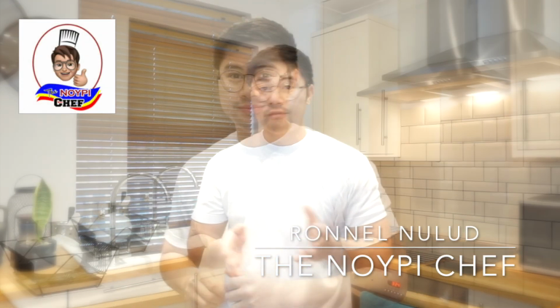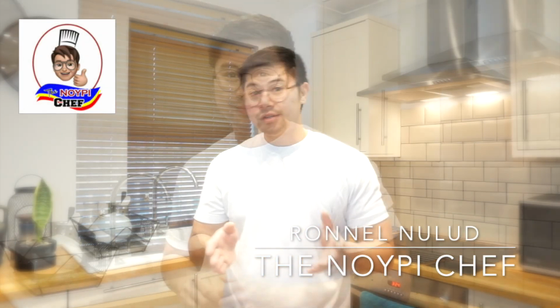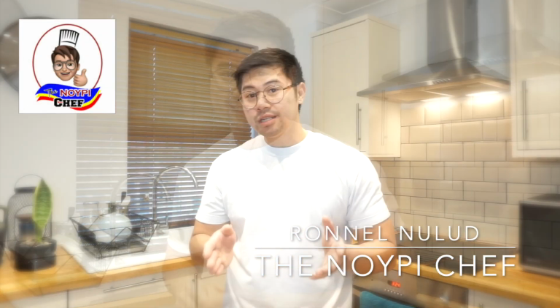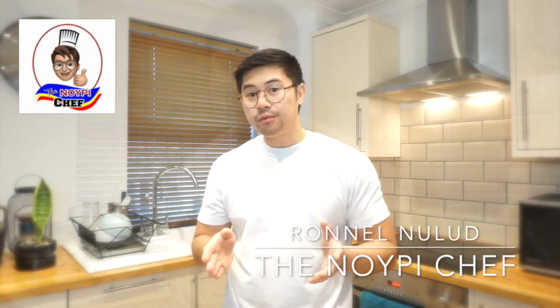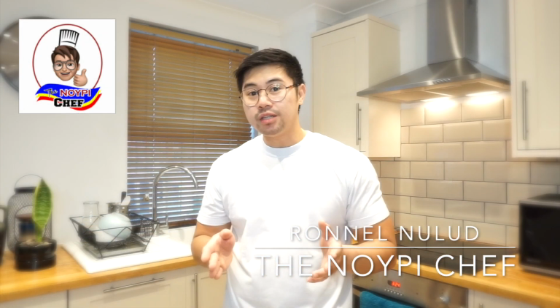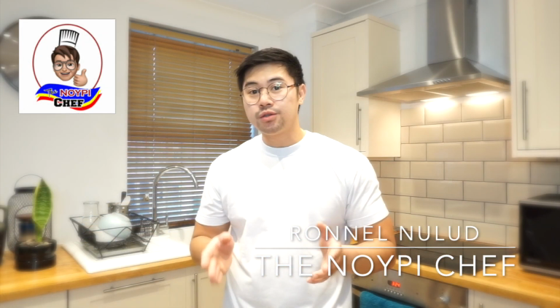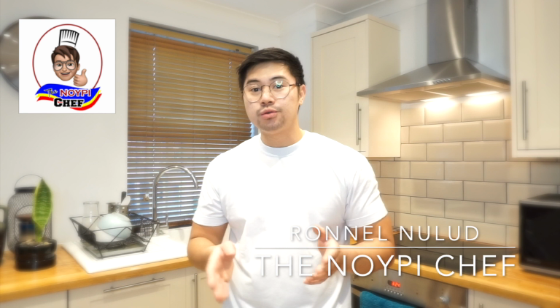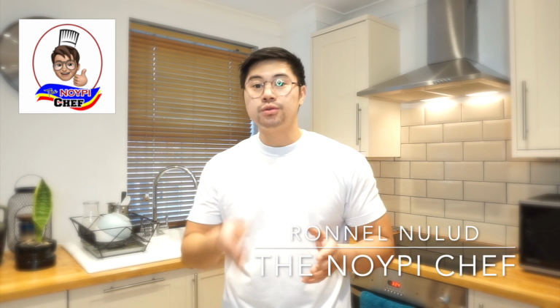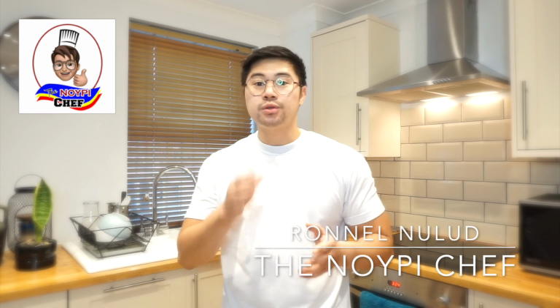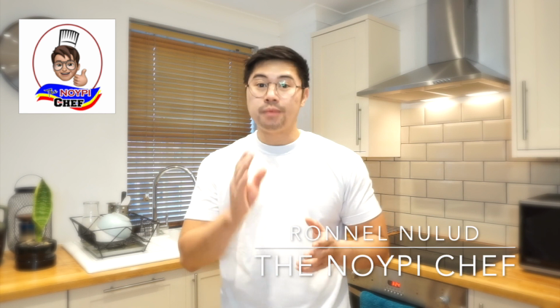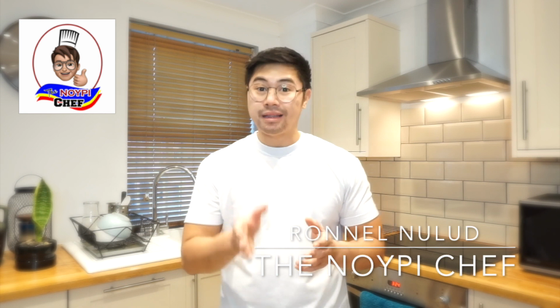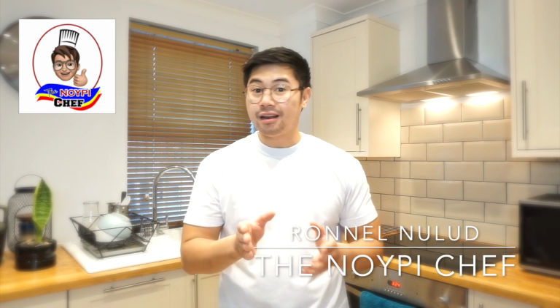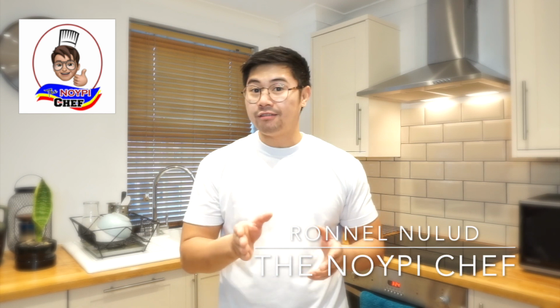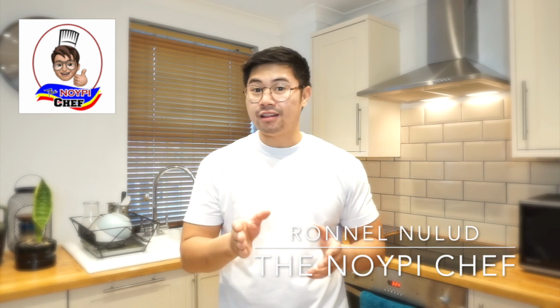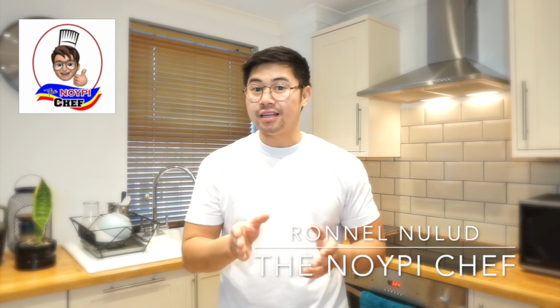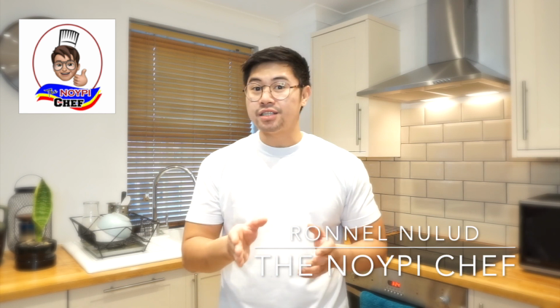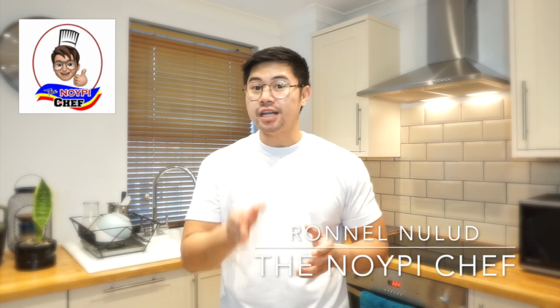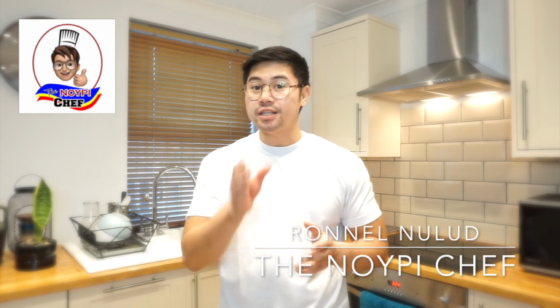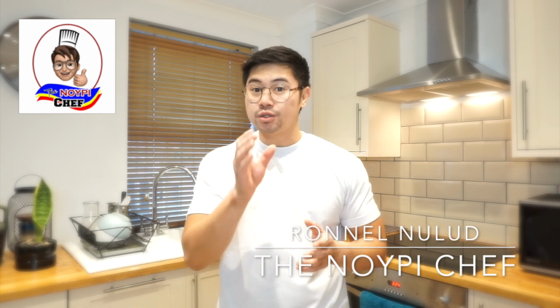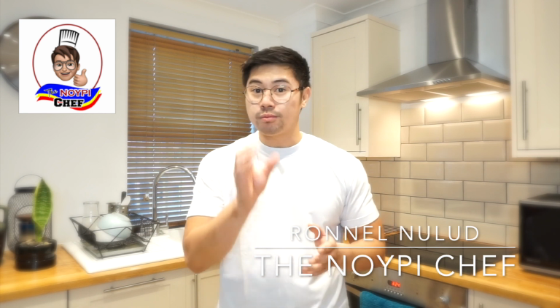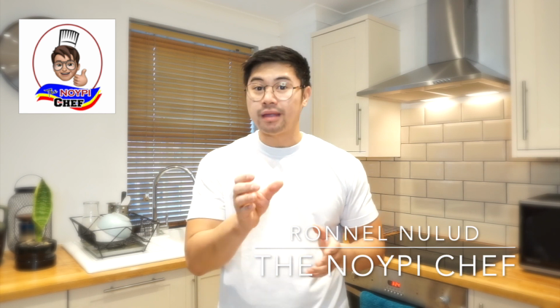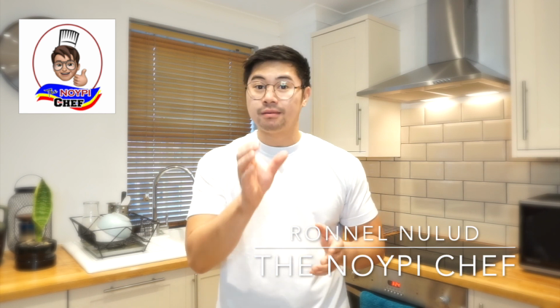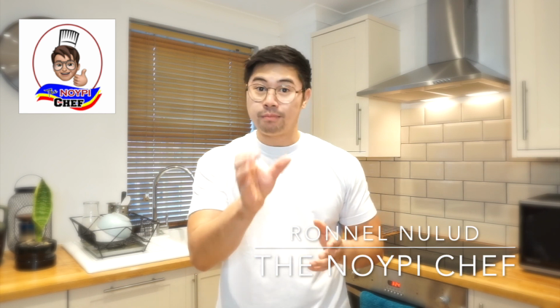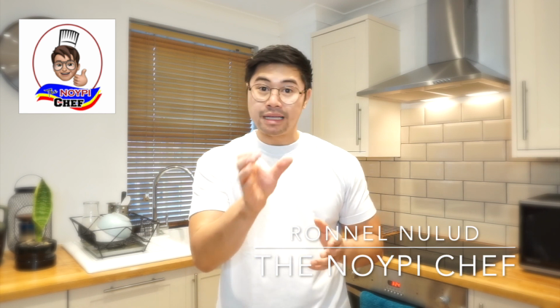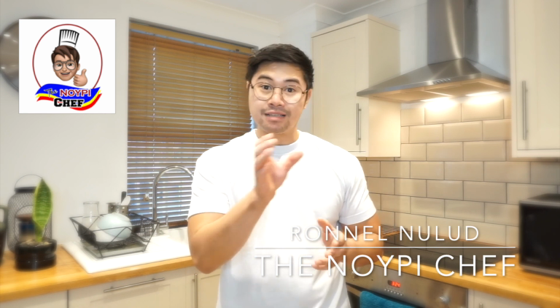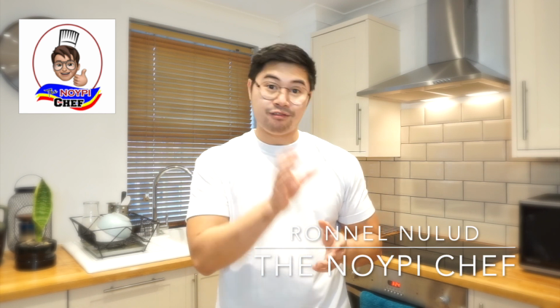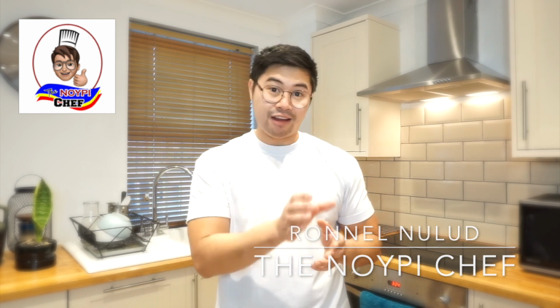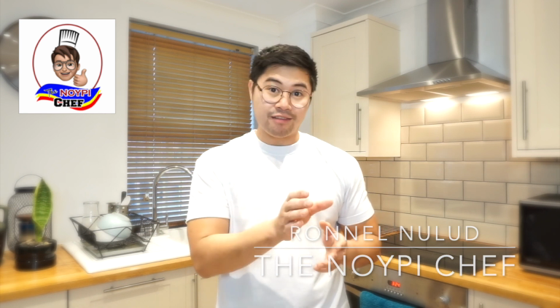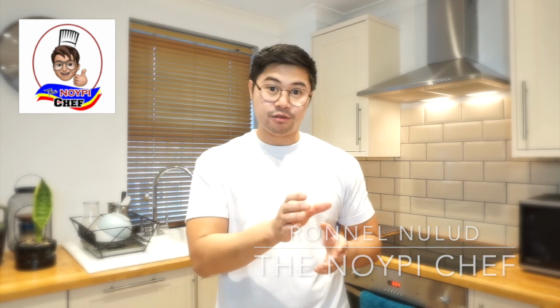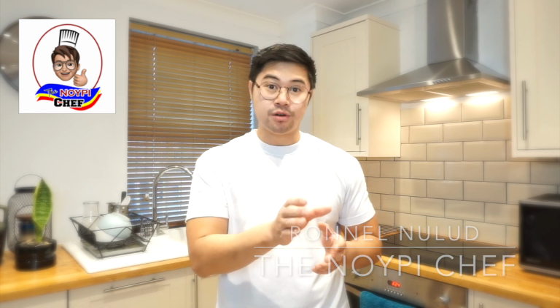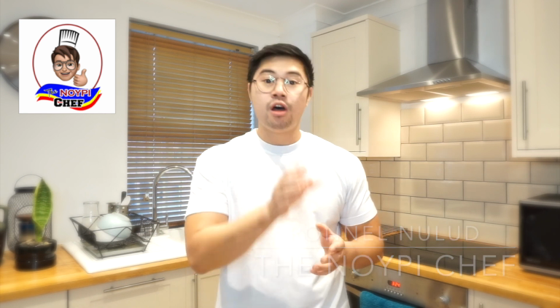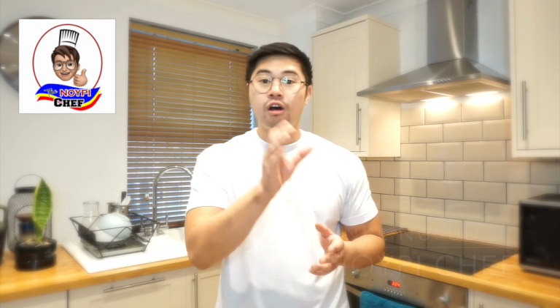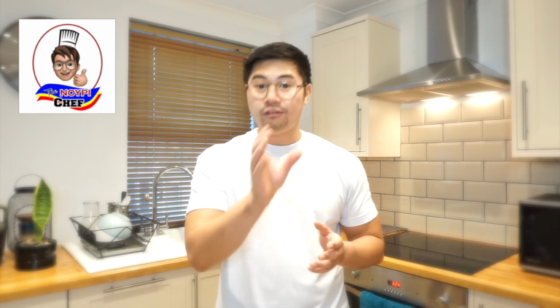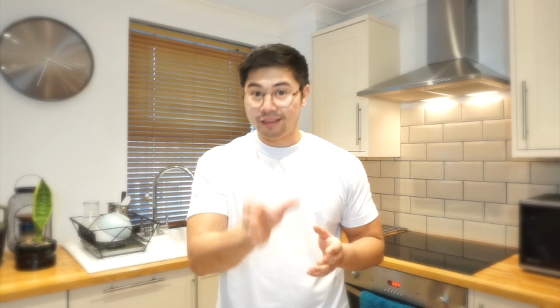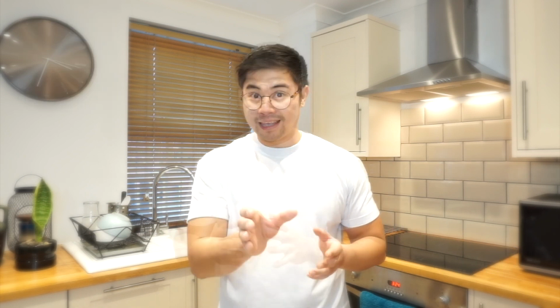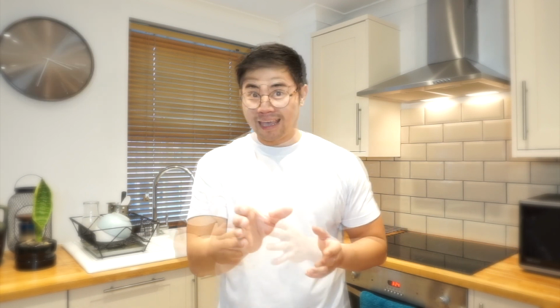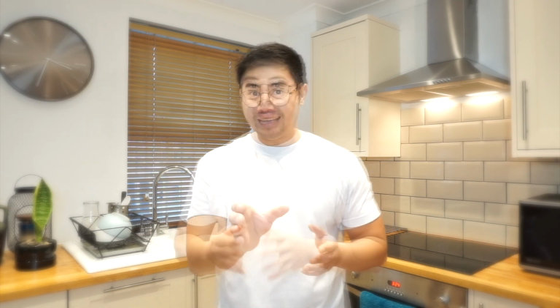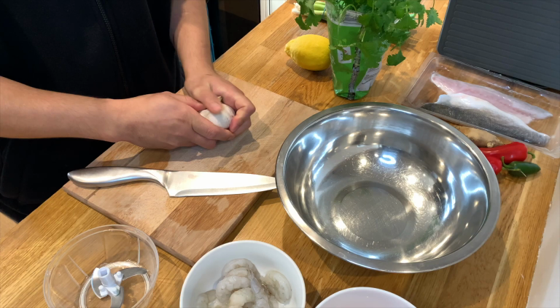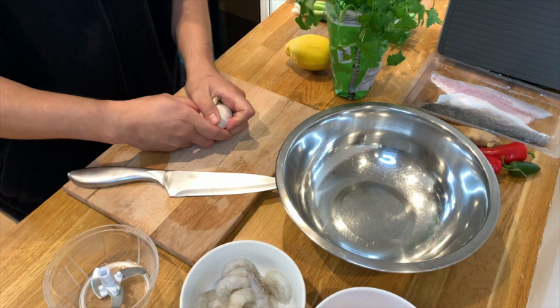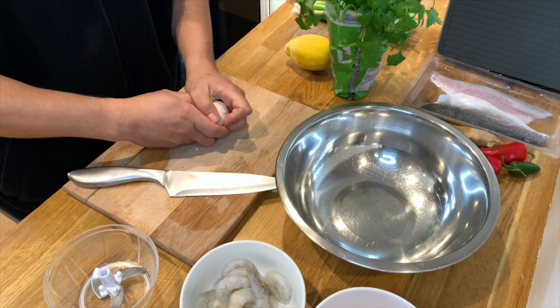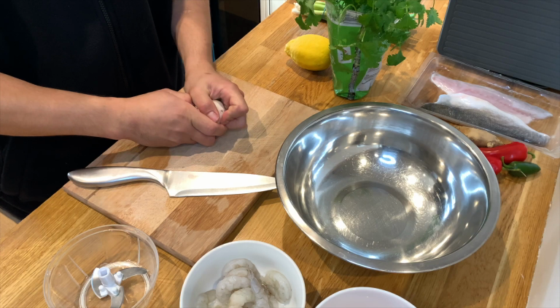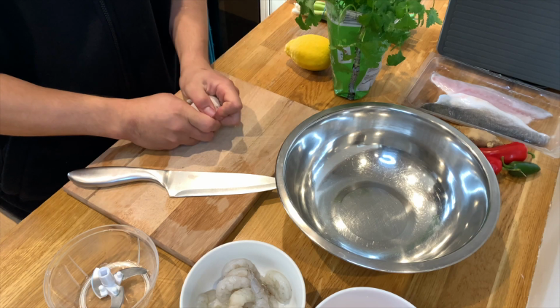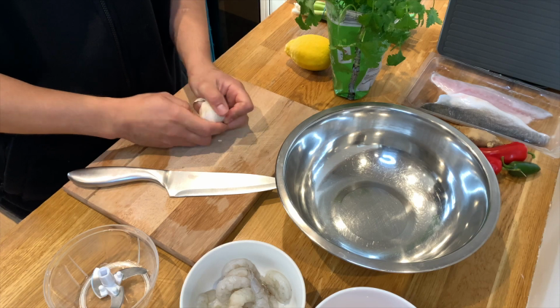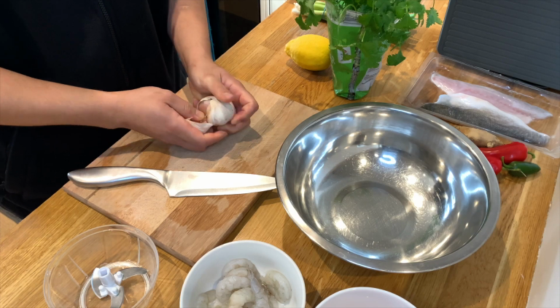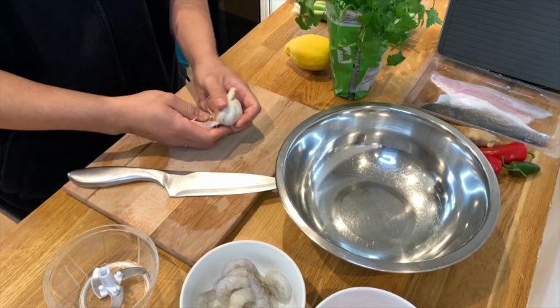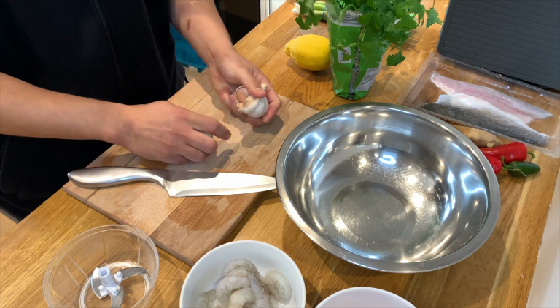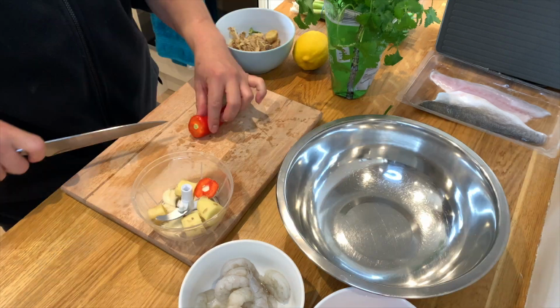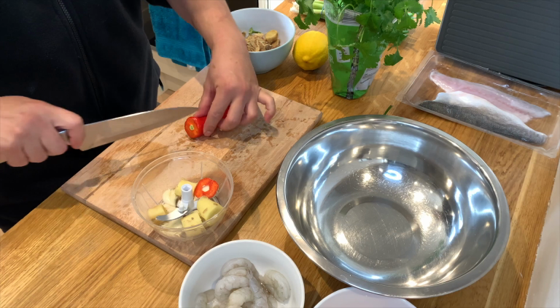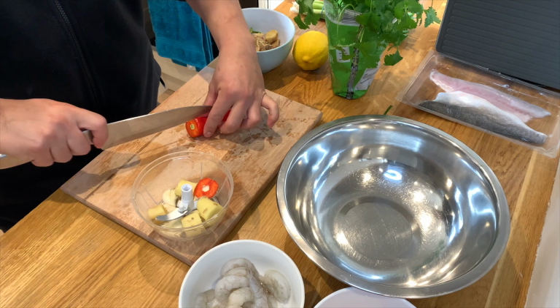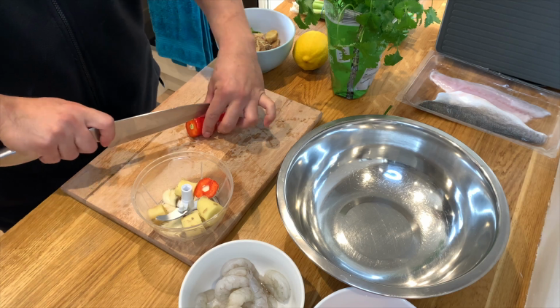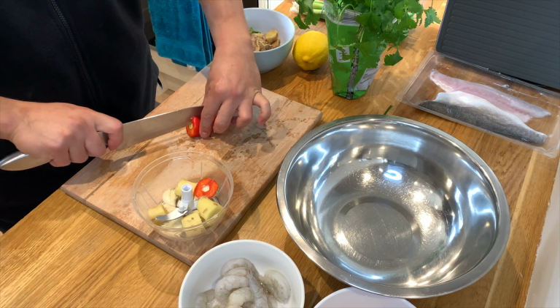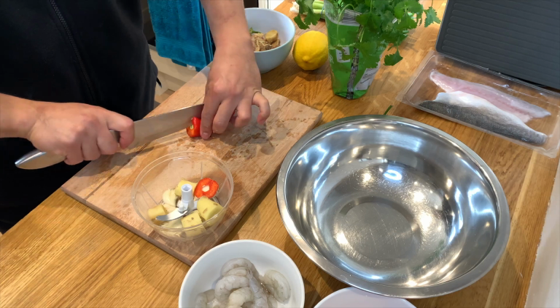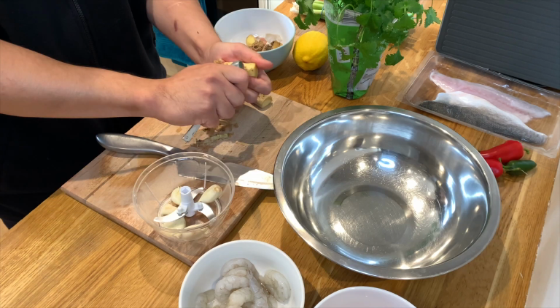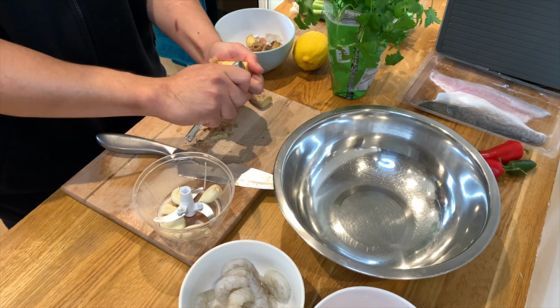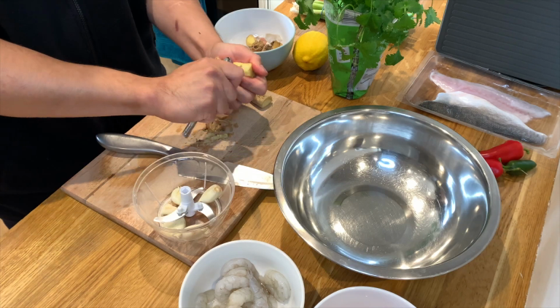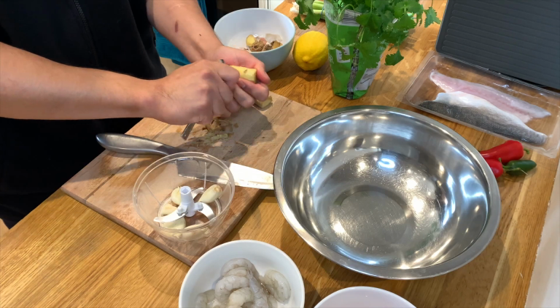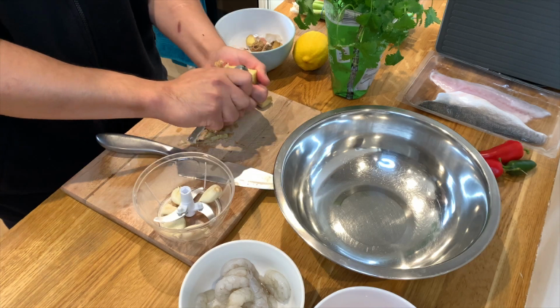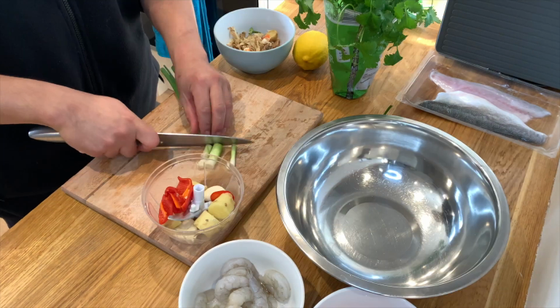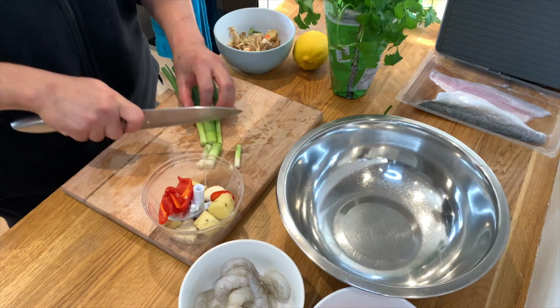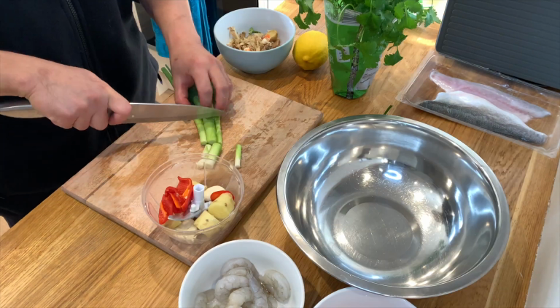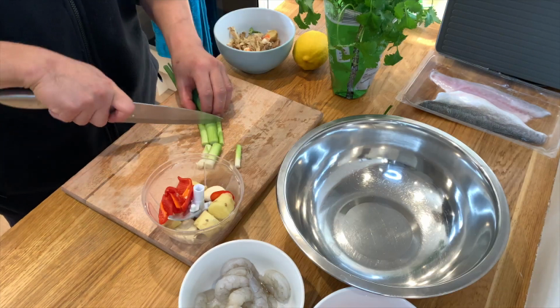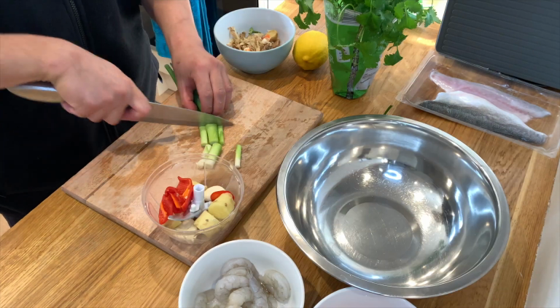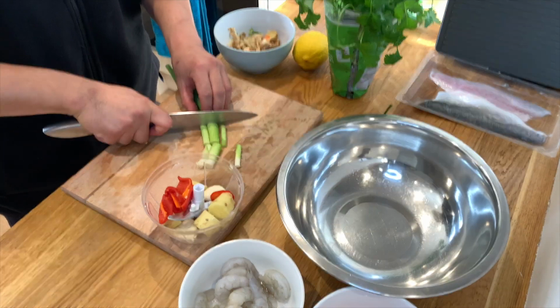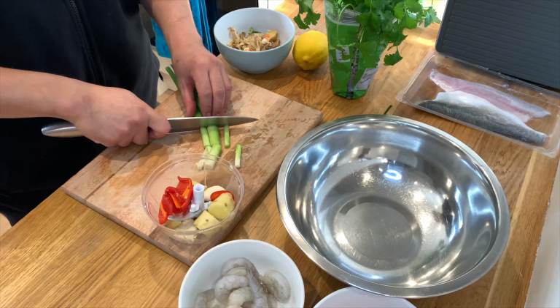The first thing we need to do to make this lovely dish is to make the base flavor of the cake, which is the garlic, the chili, the ginger, and the spring onion.